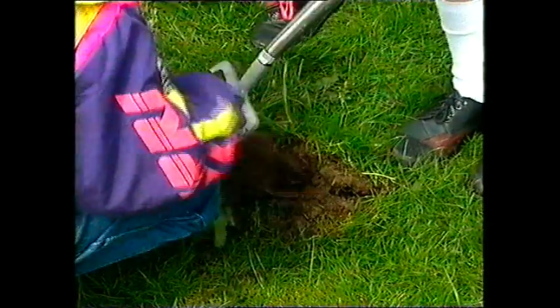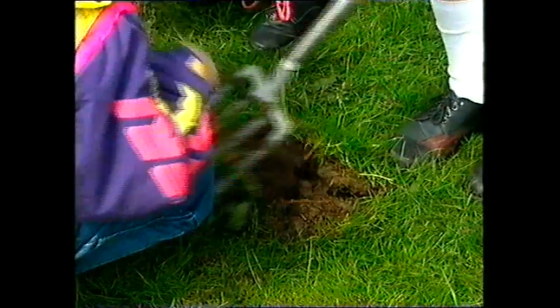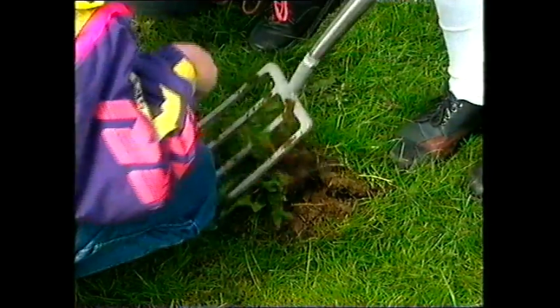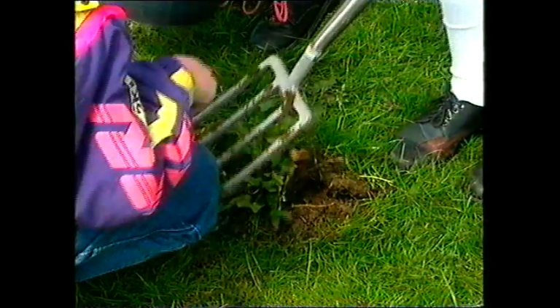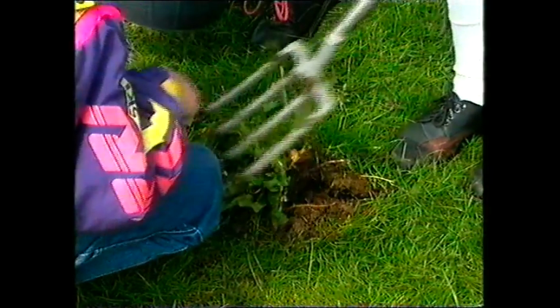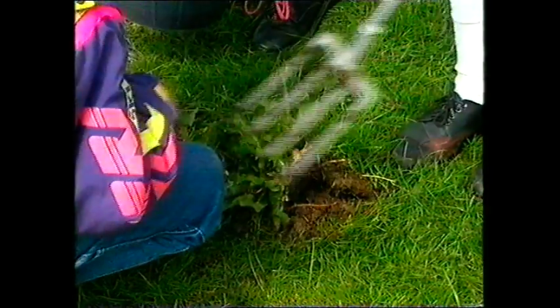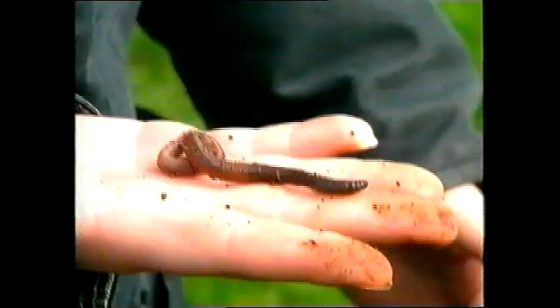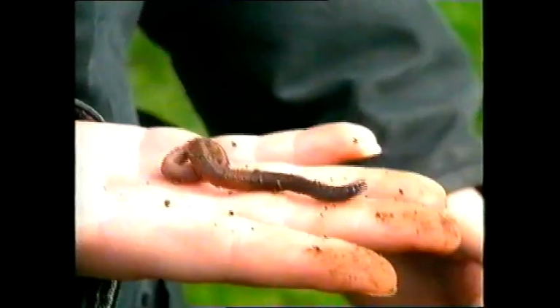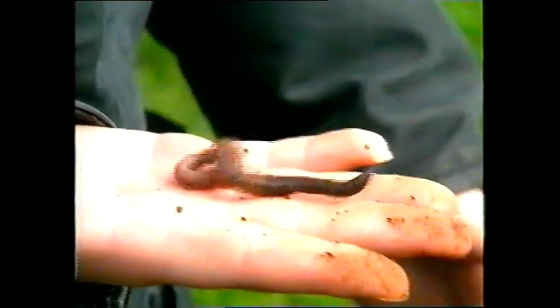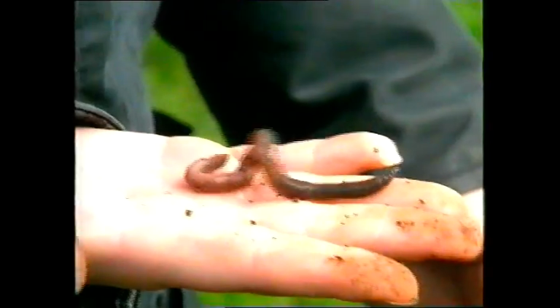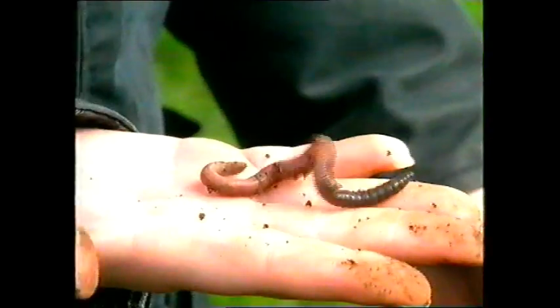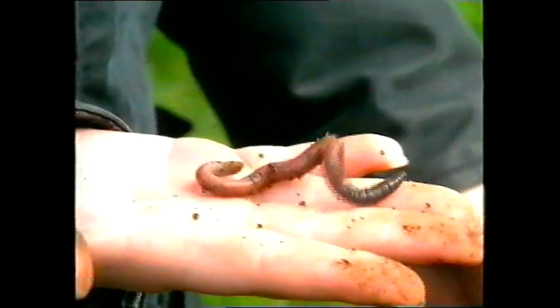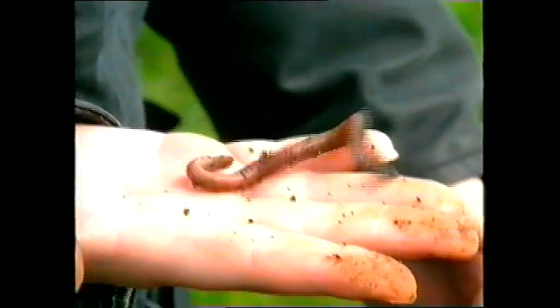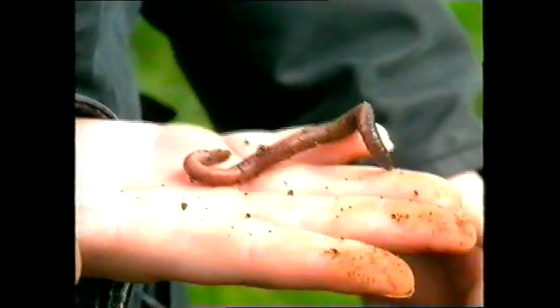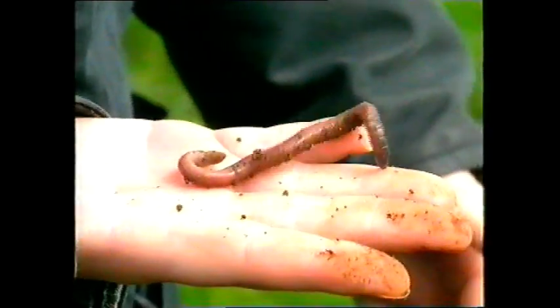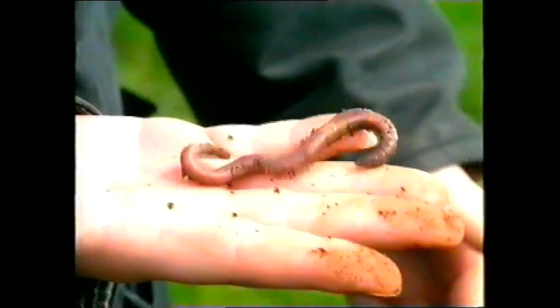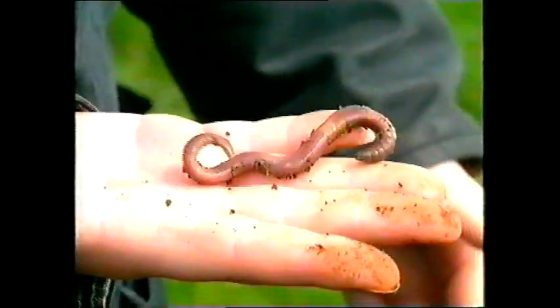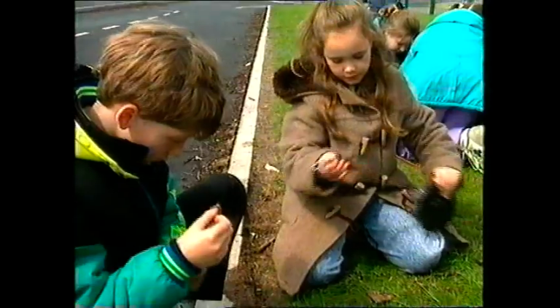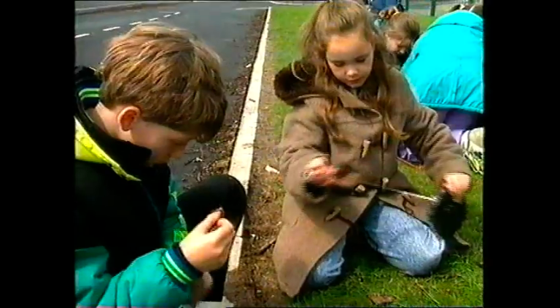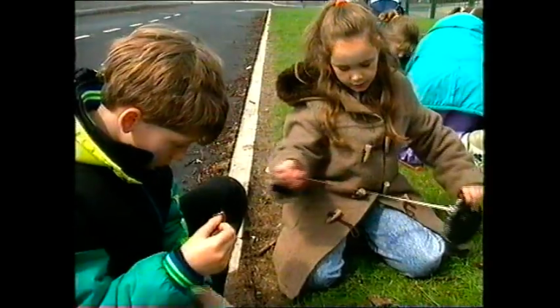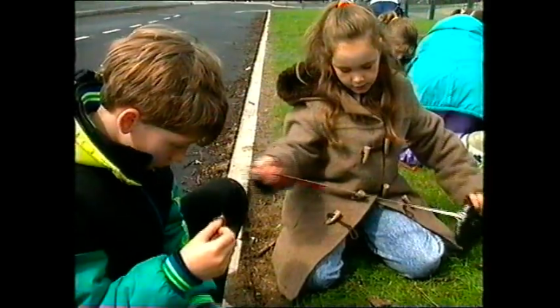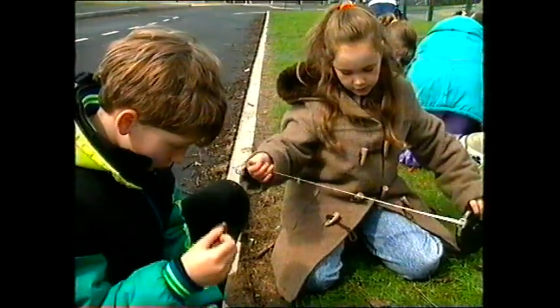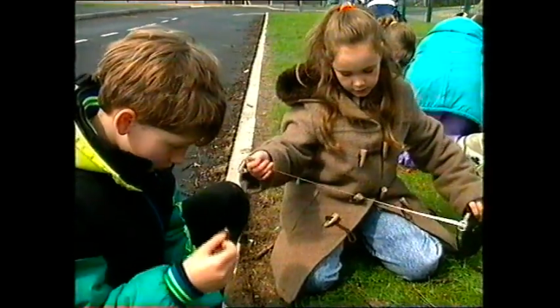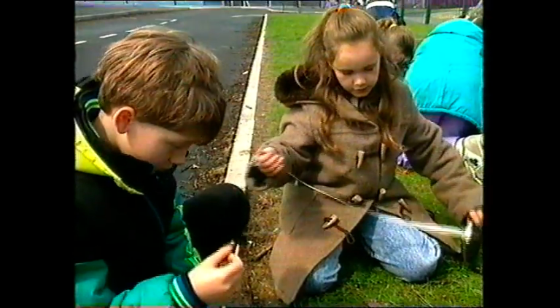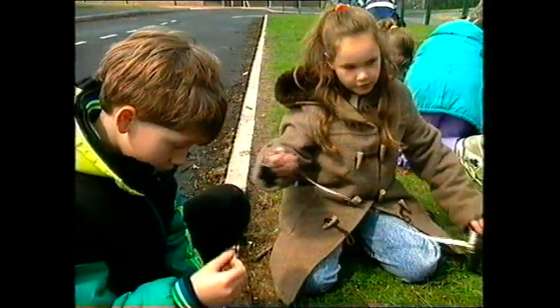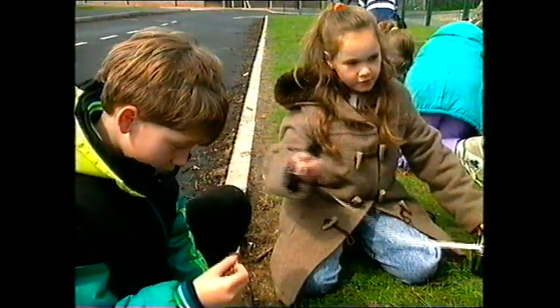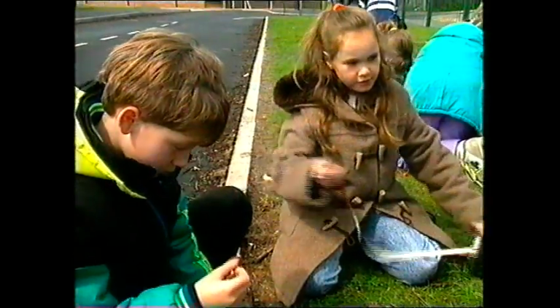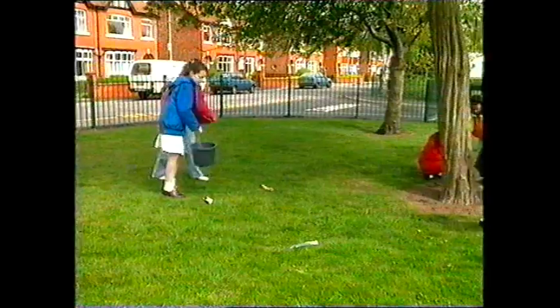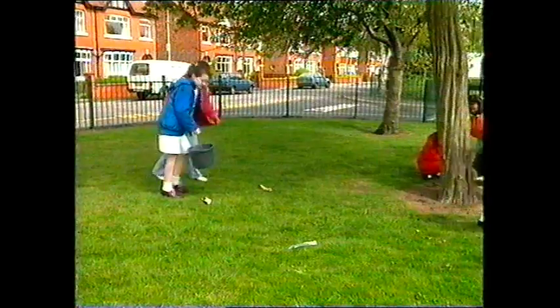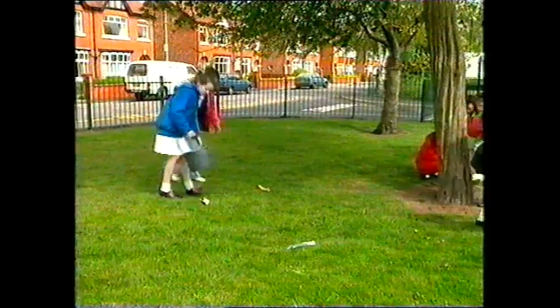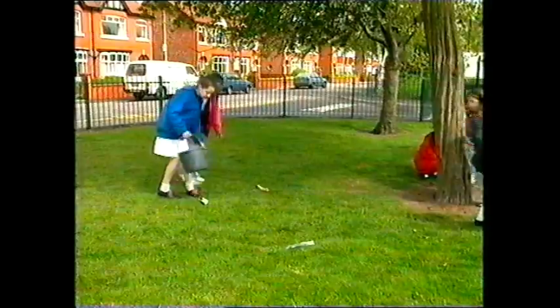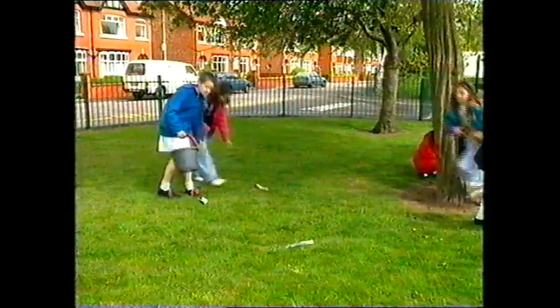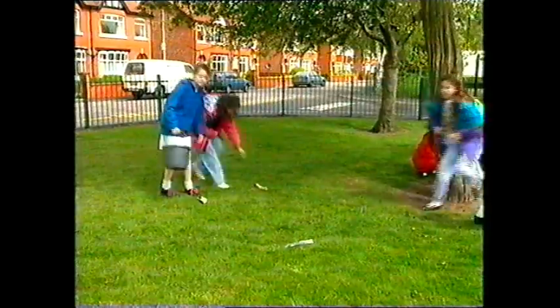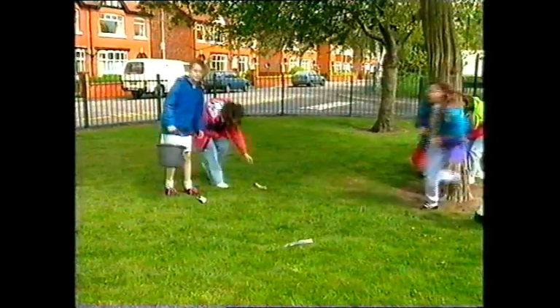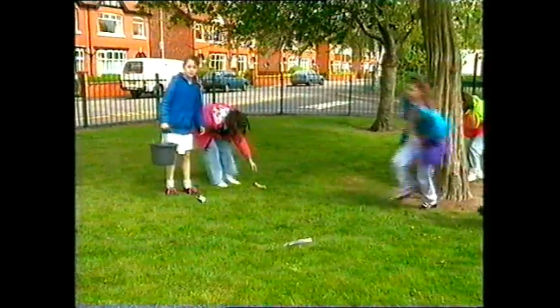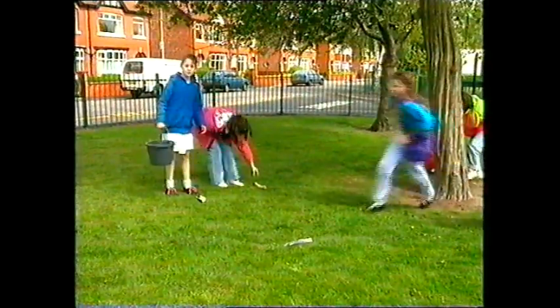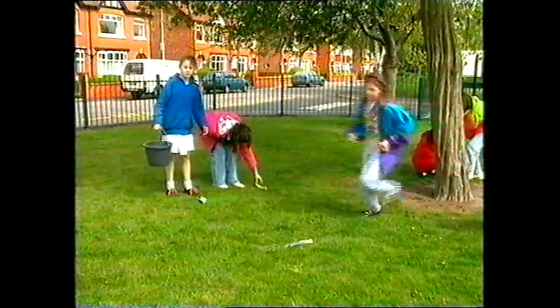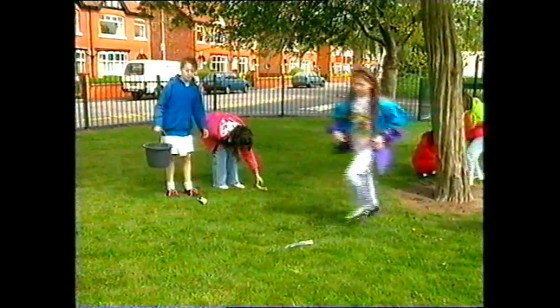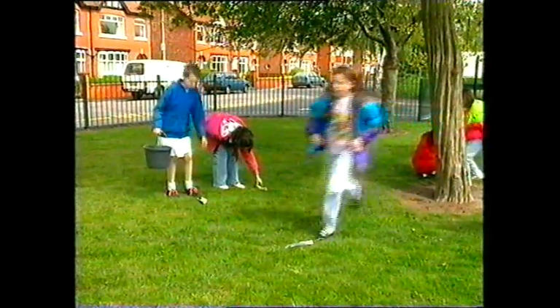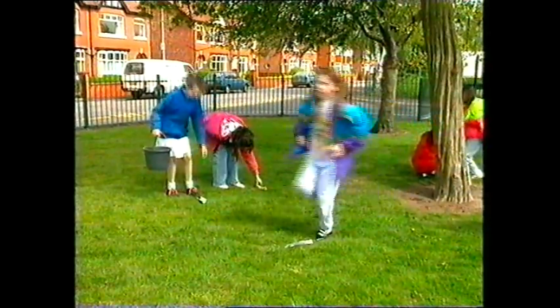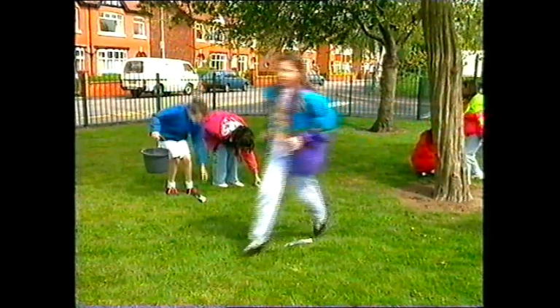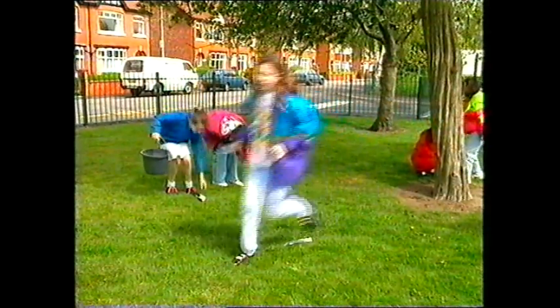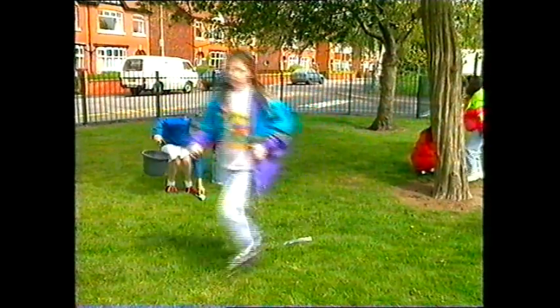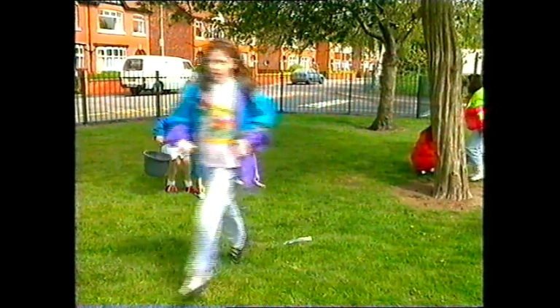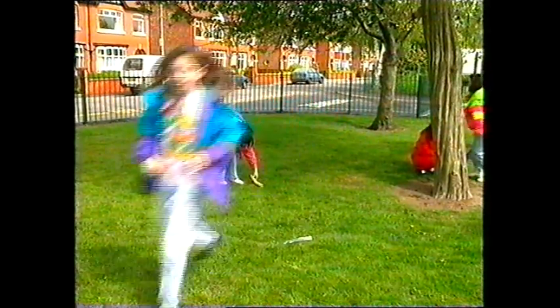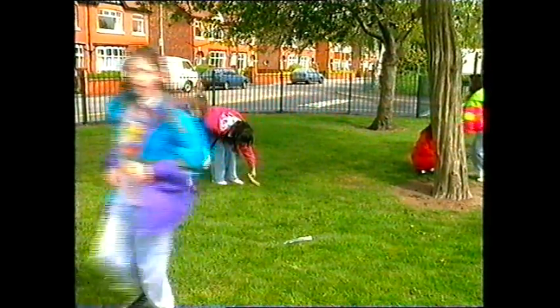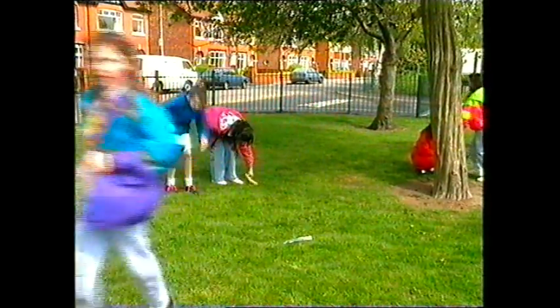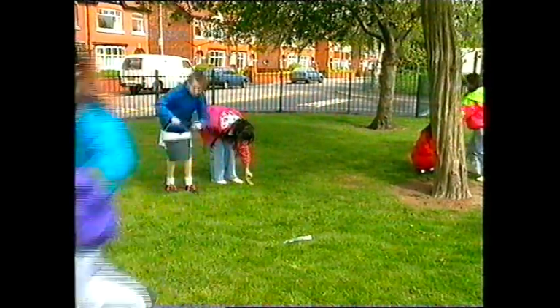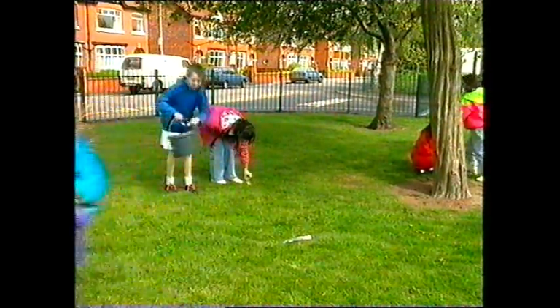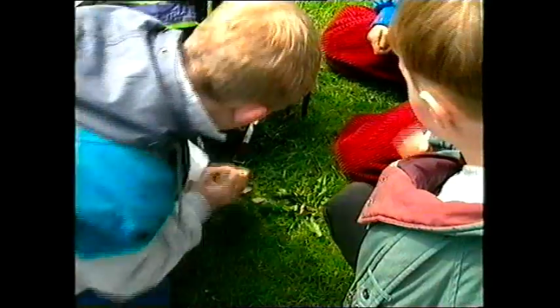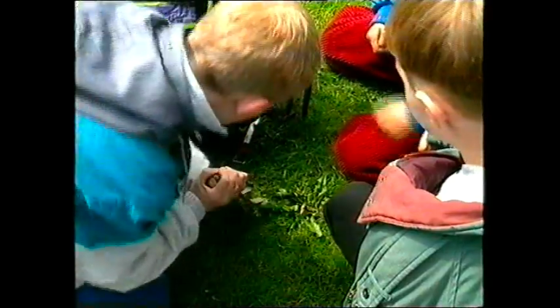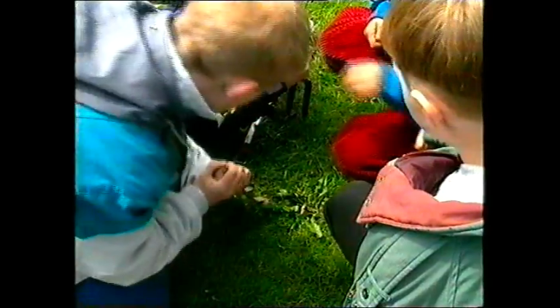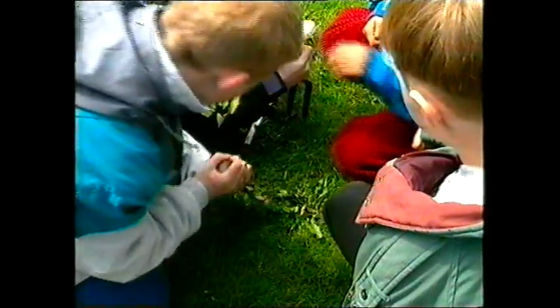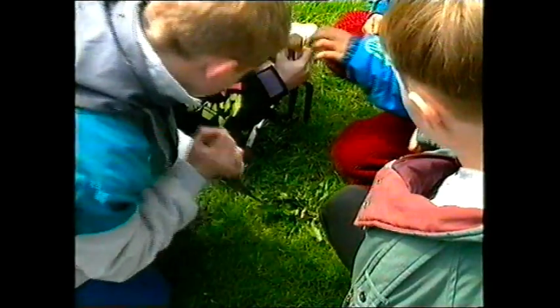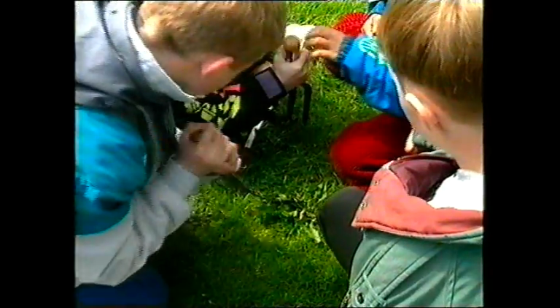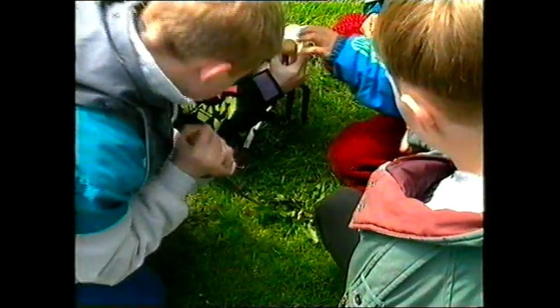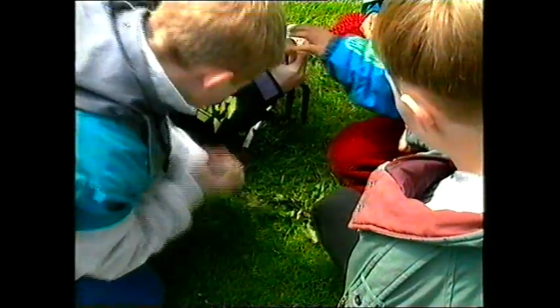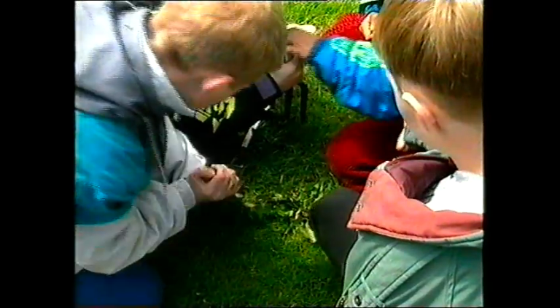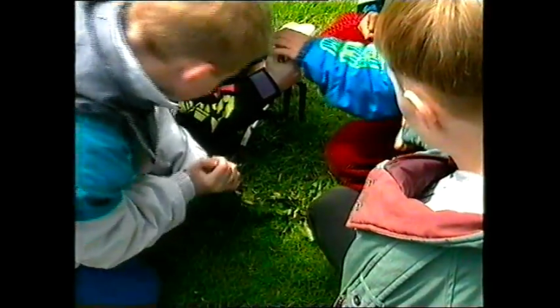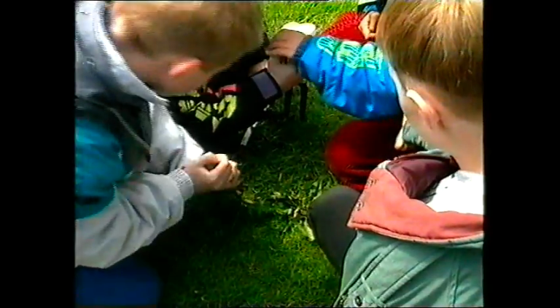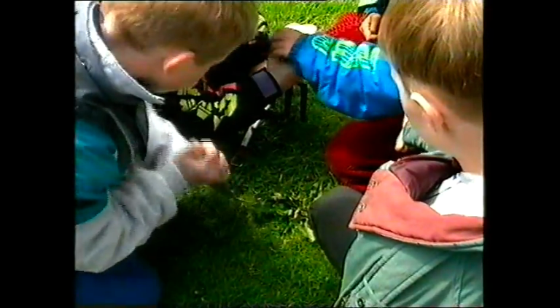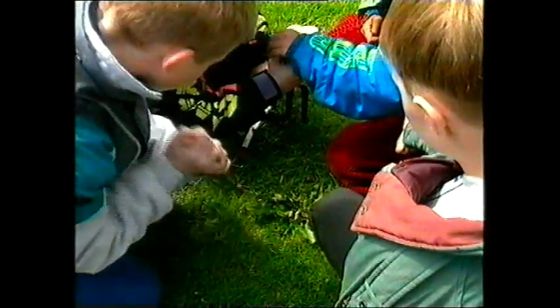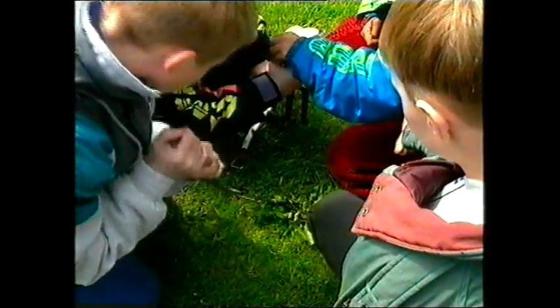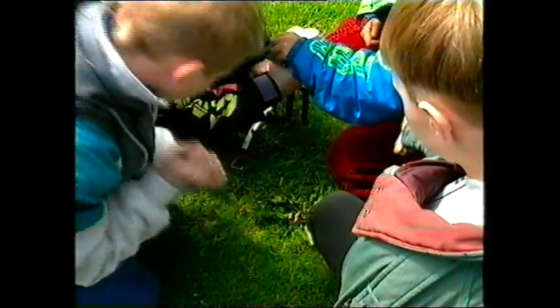These children from Gainsborough Junior School are about to start a new project, as their teacher, Mr. Jennison, explains.